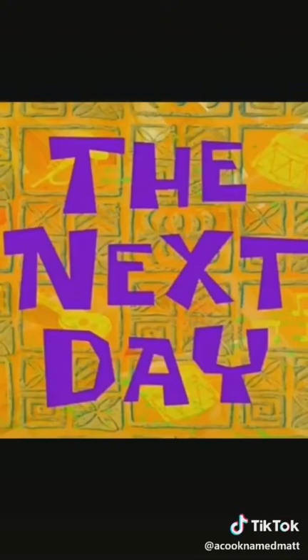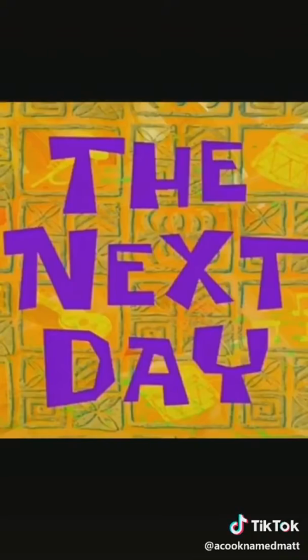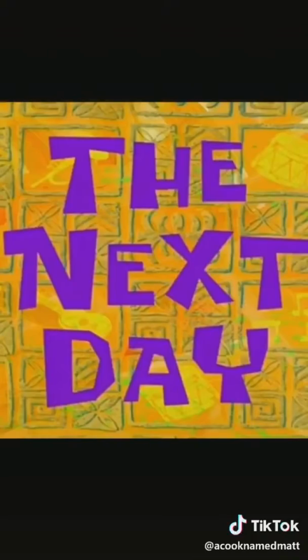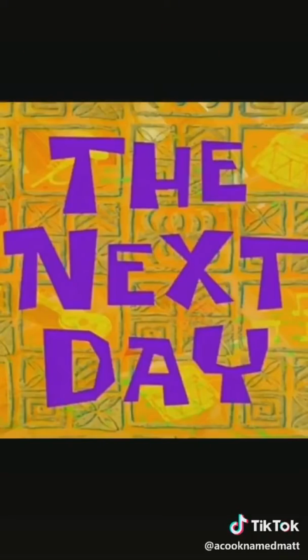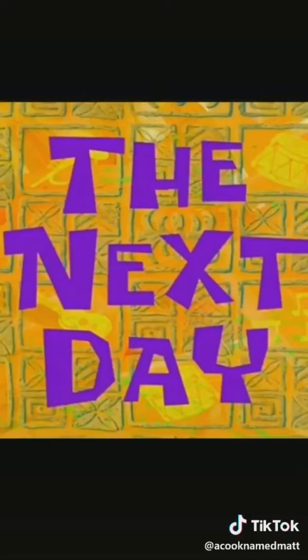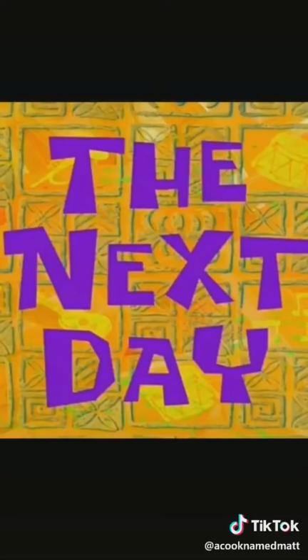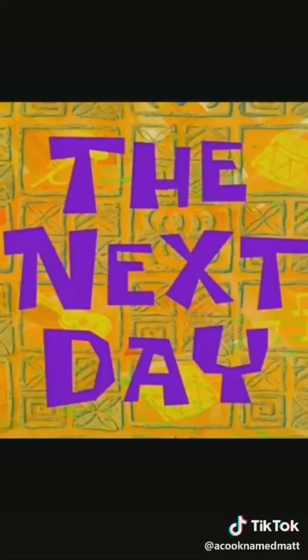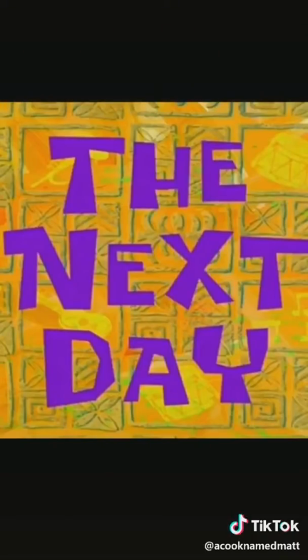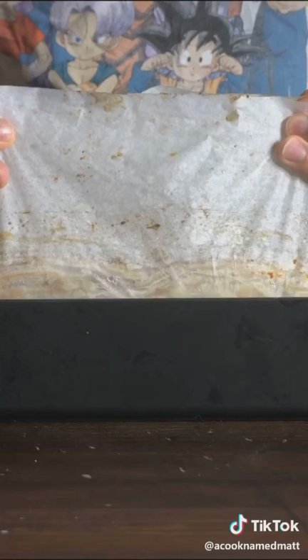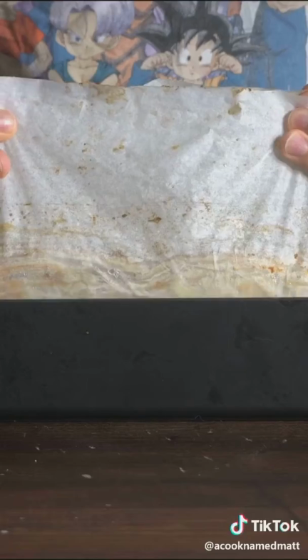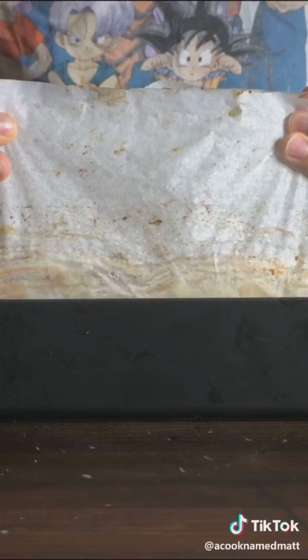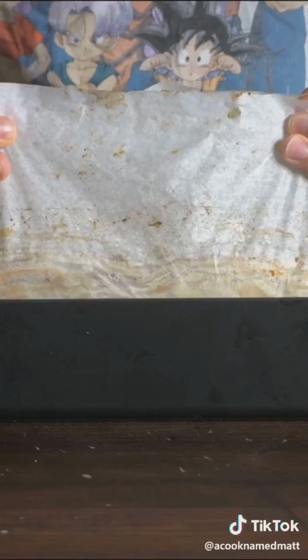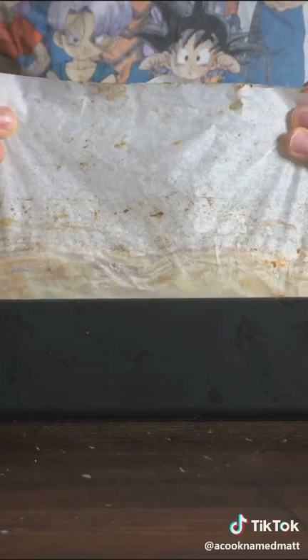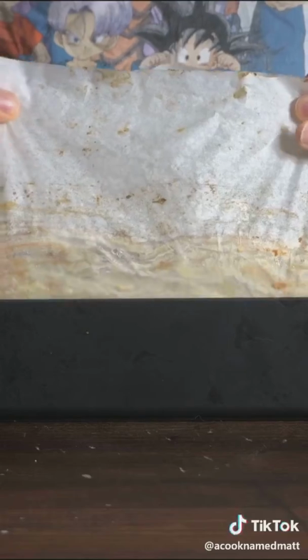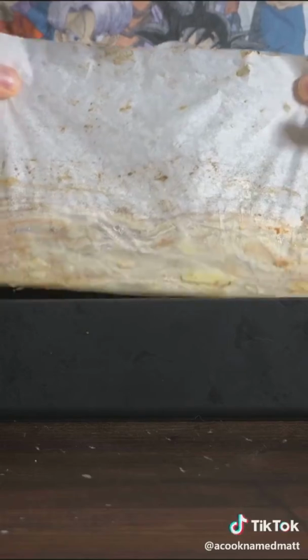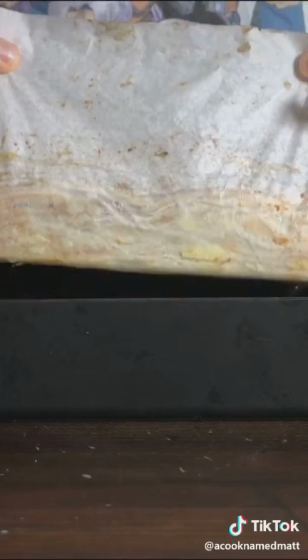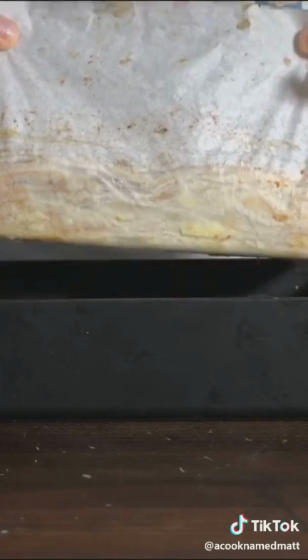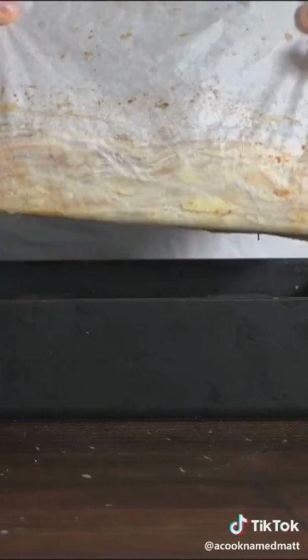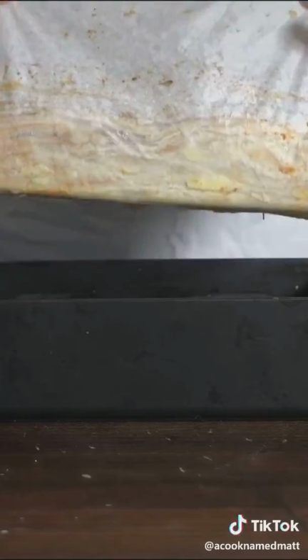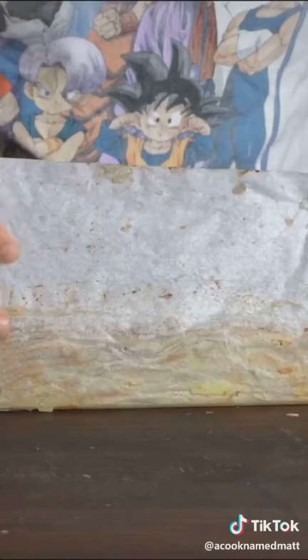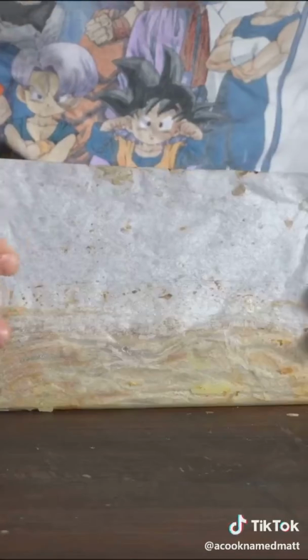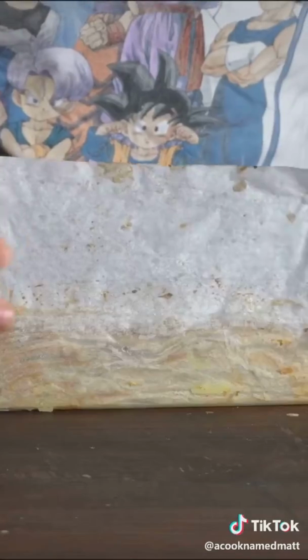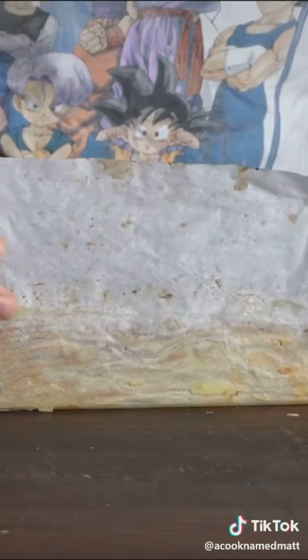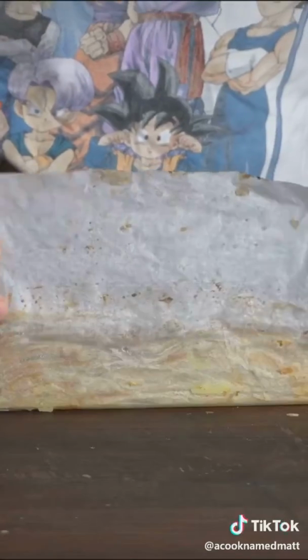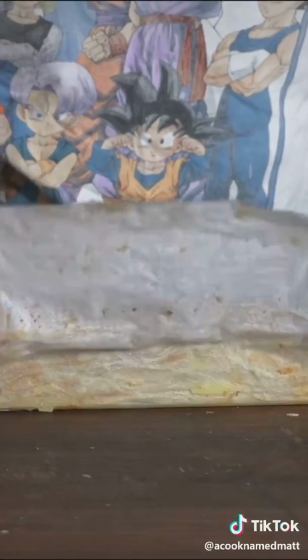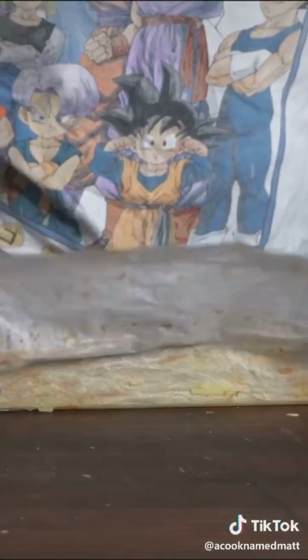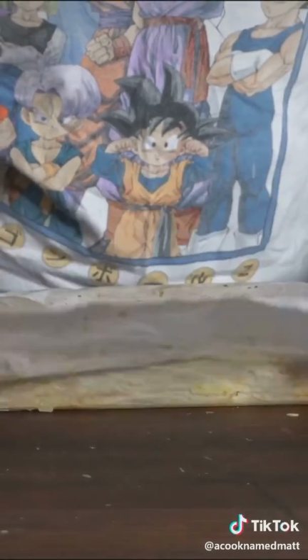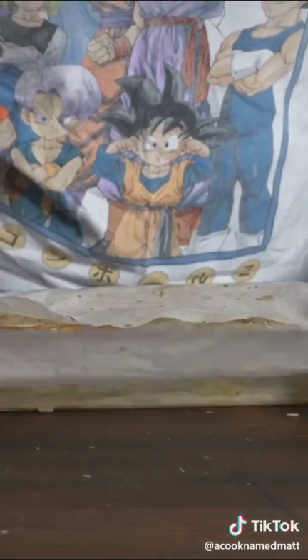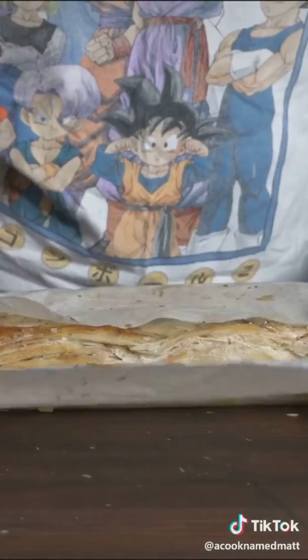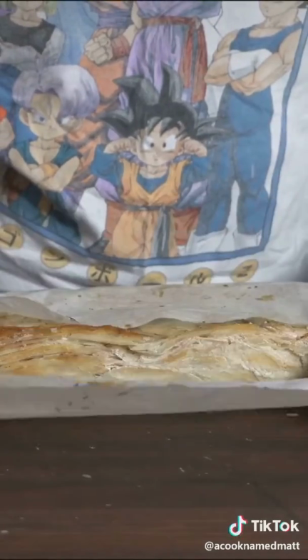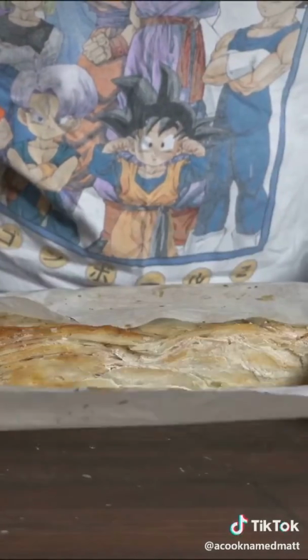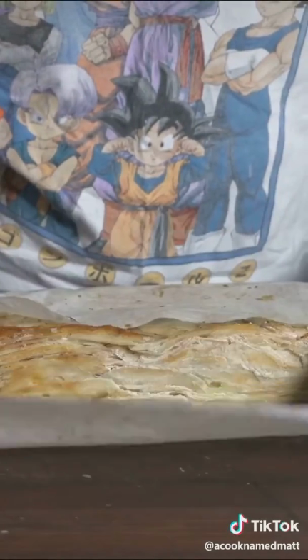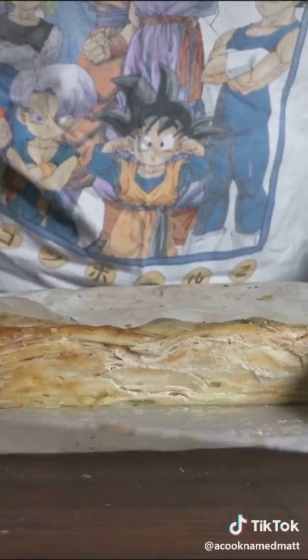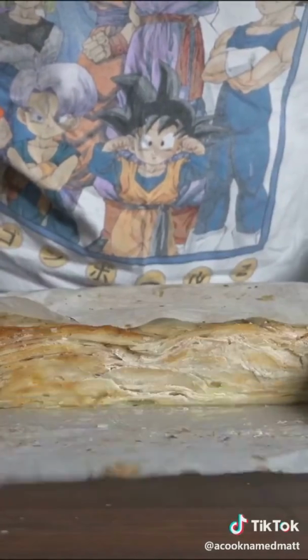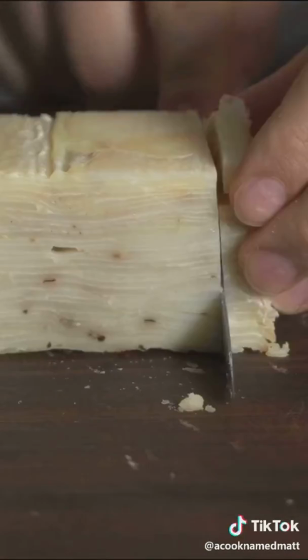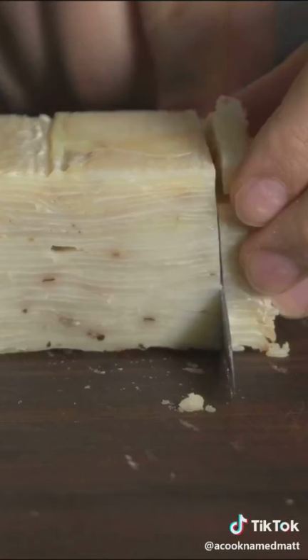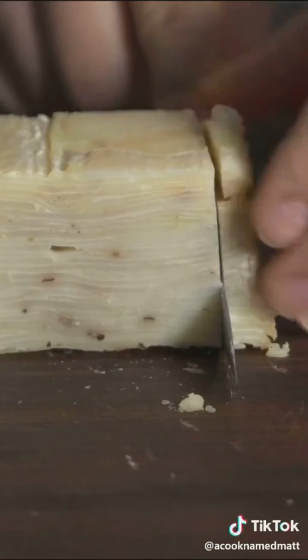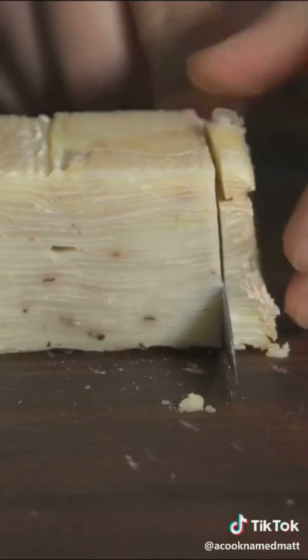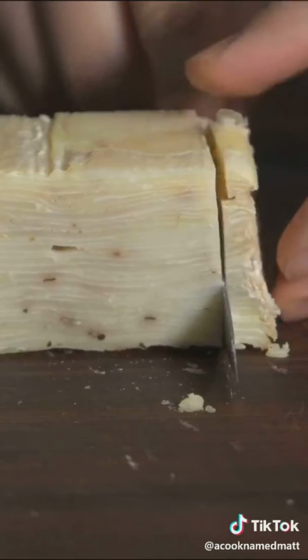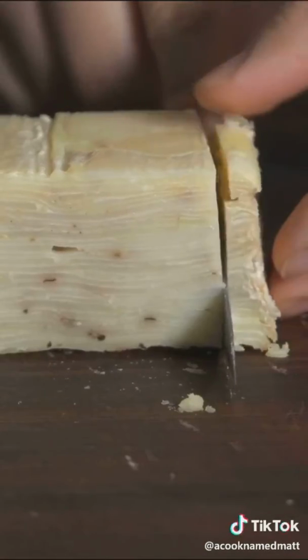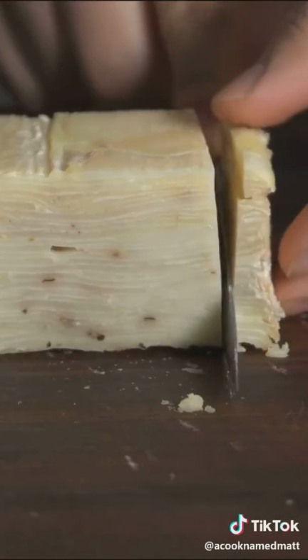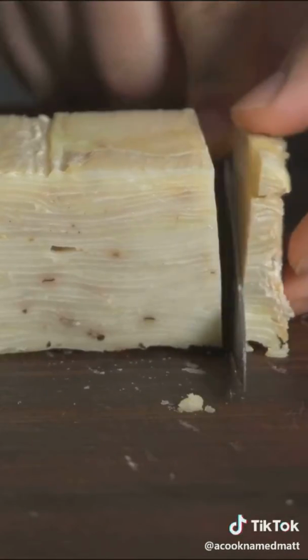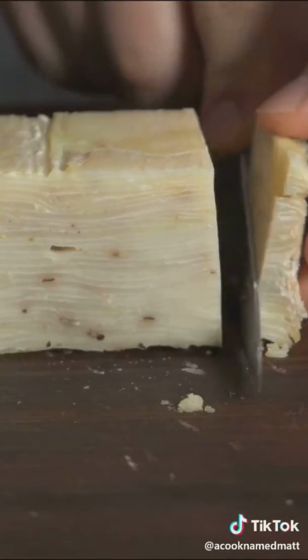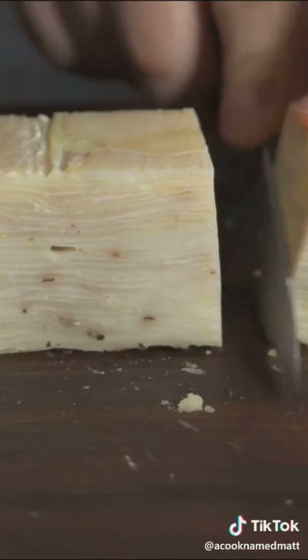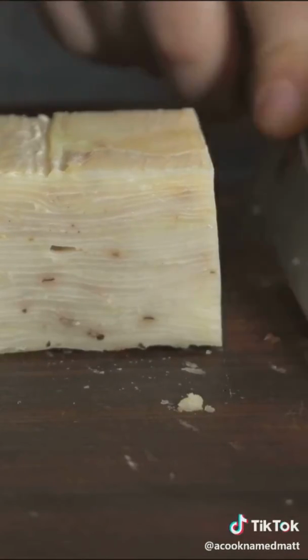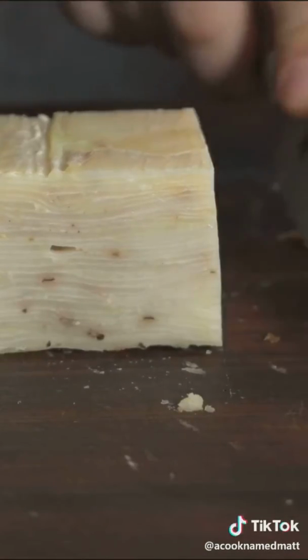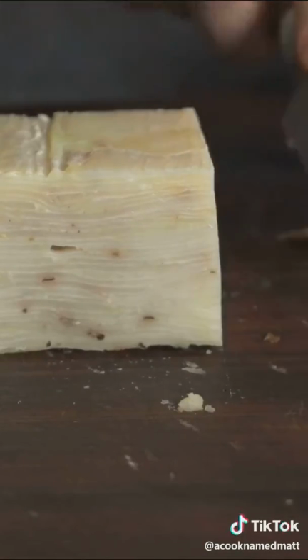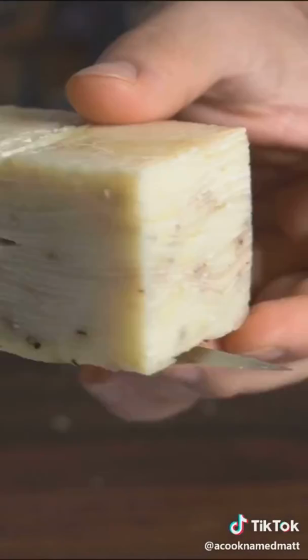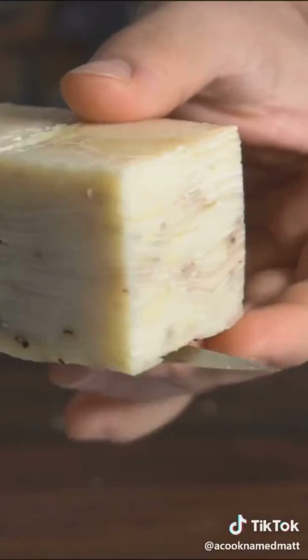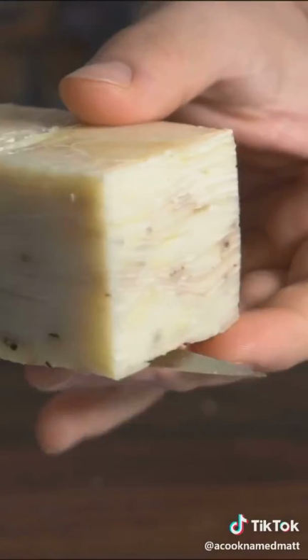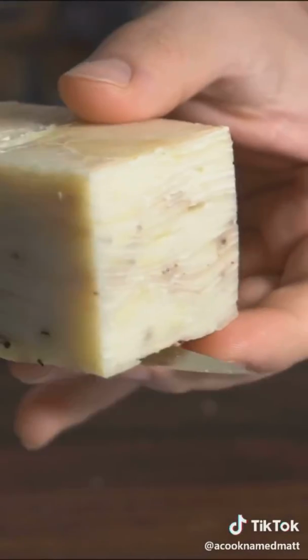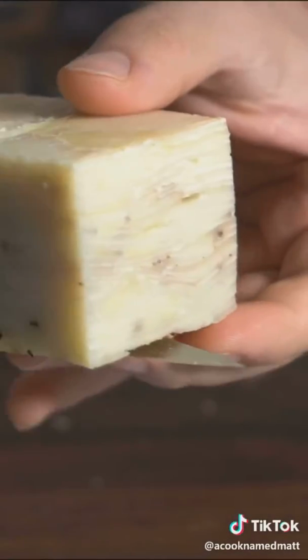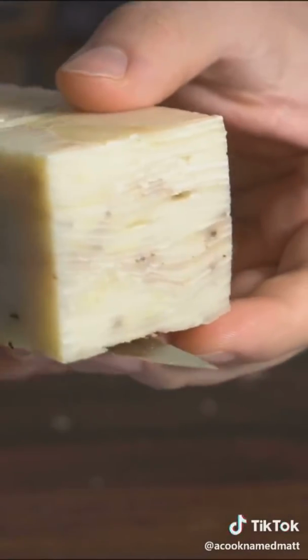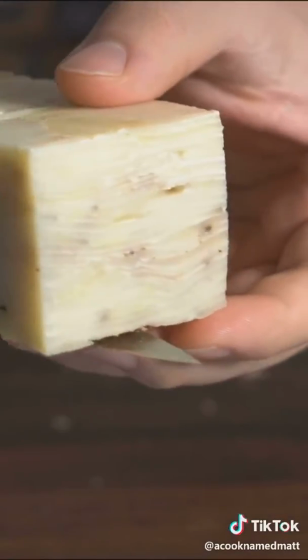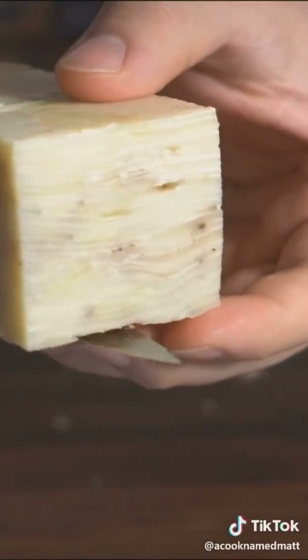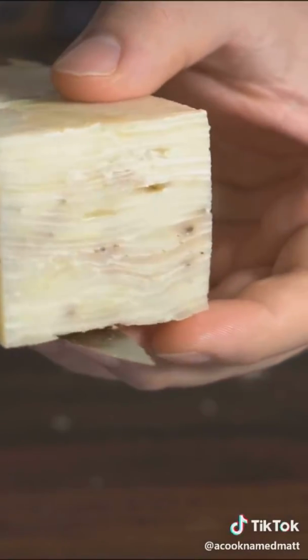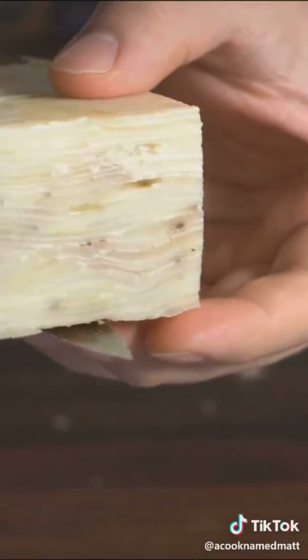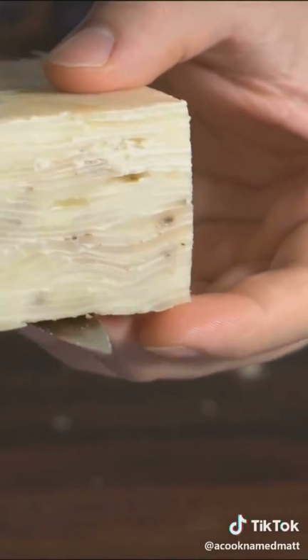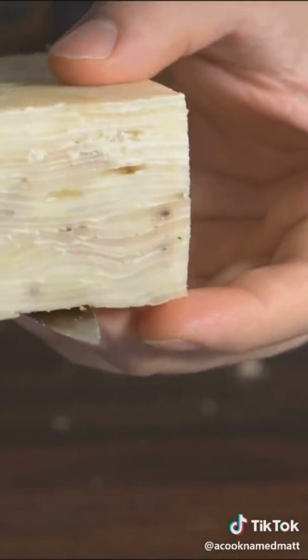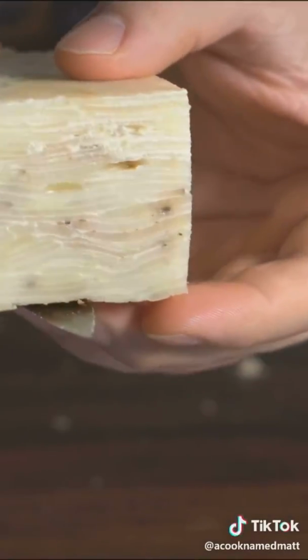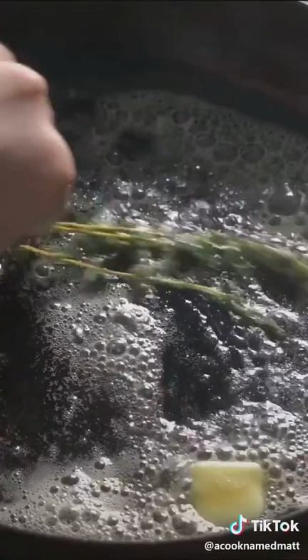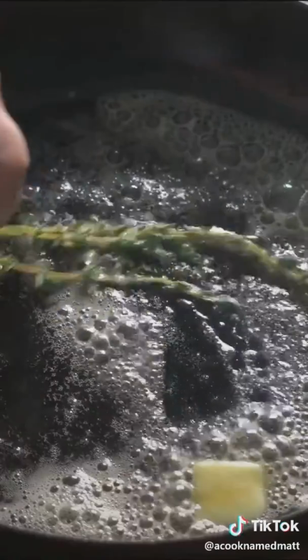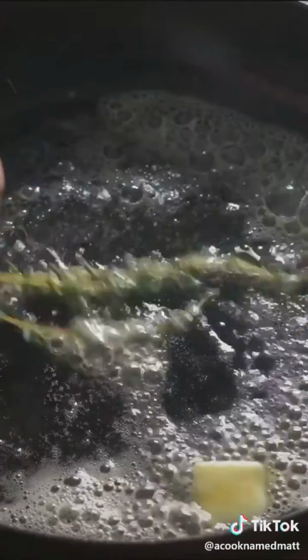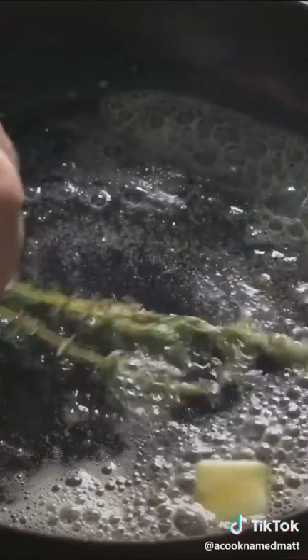The next day, pull it out — a brick of potatoes. Beautiful. Trim the edges off and now you have a perfect rectangle.